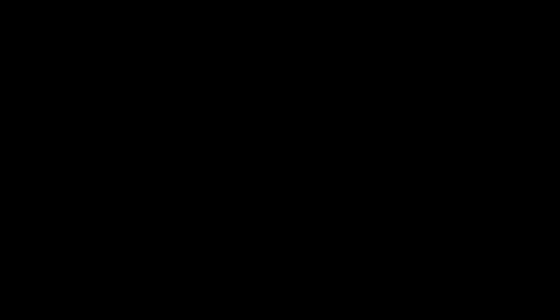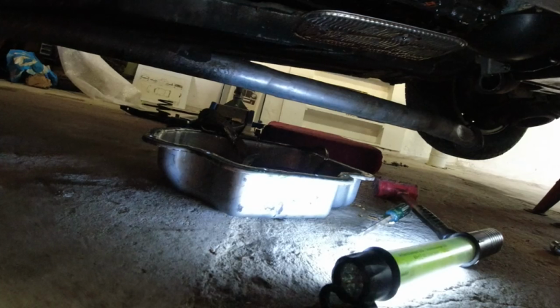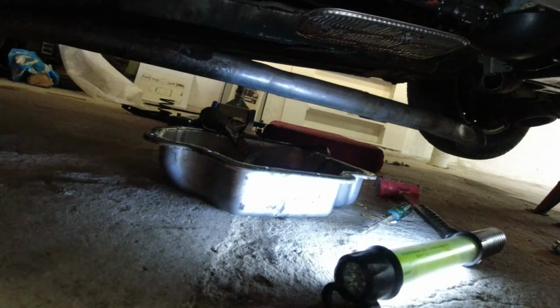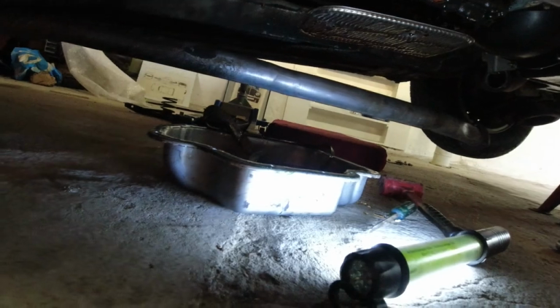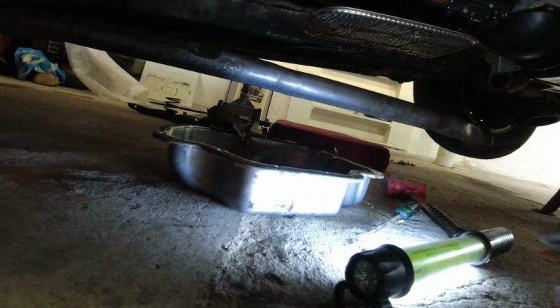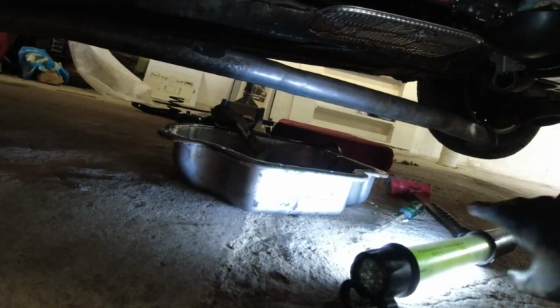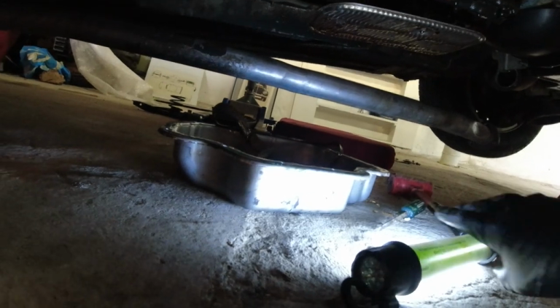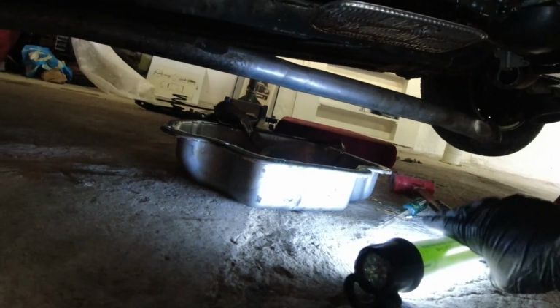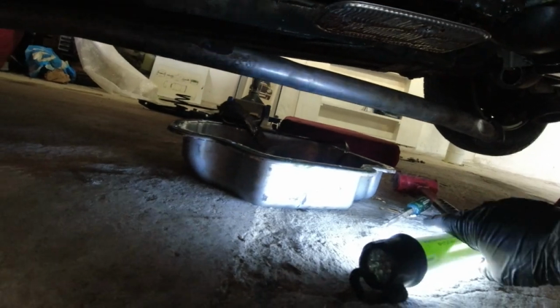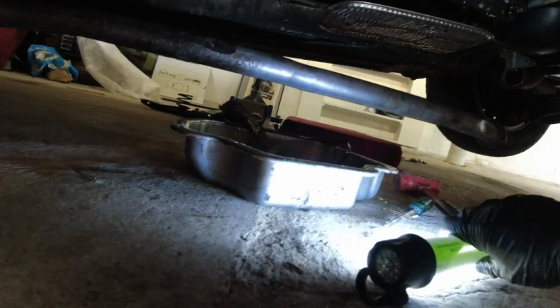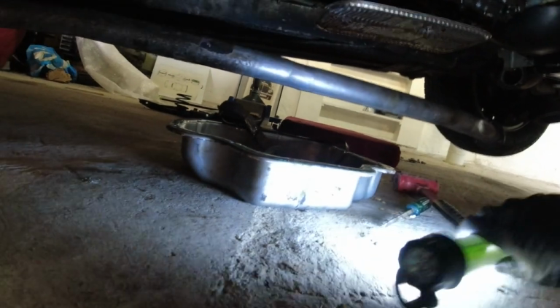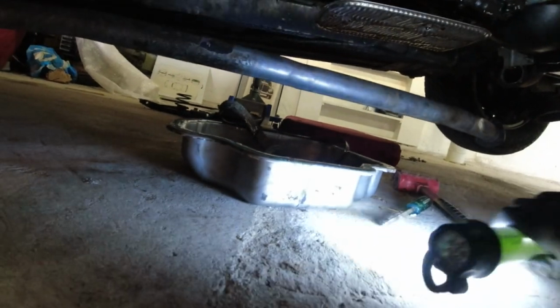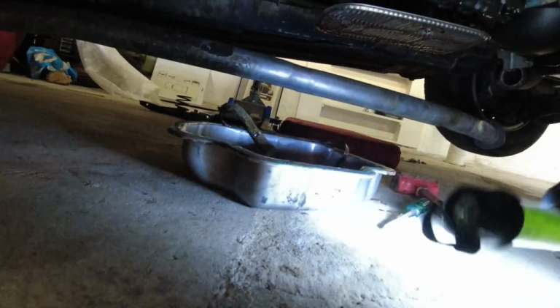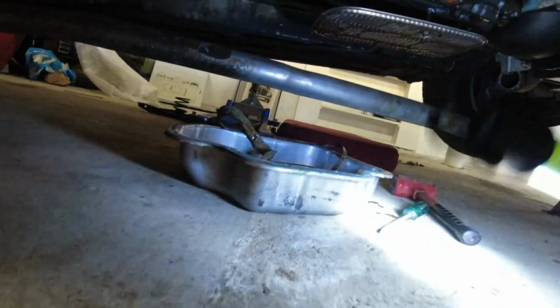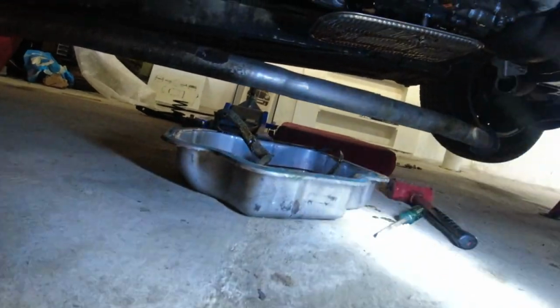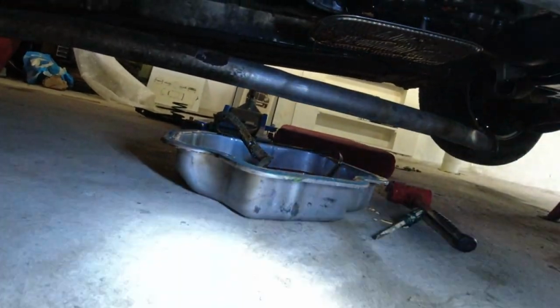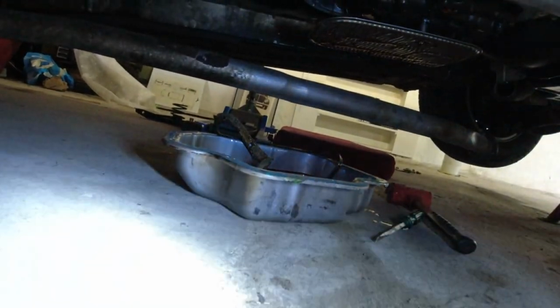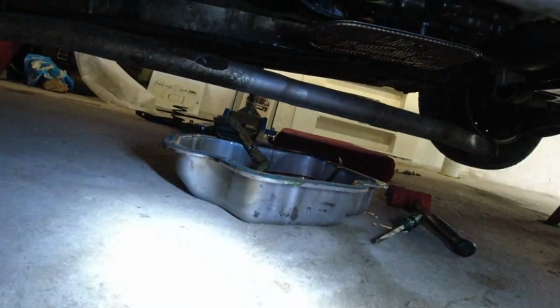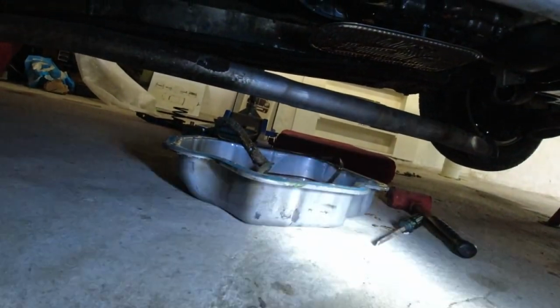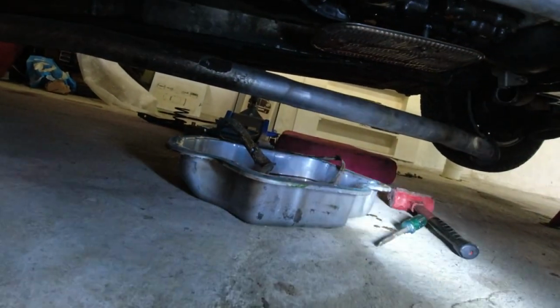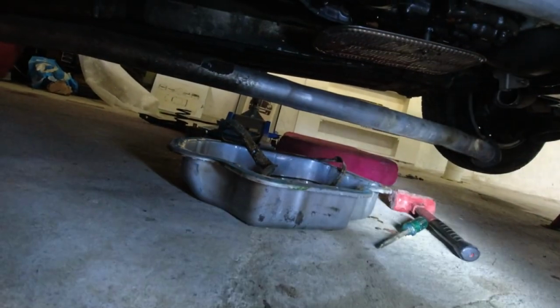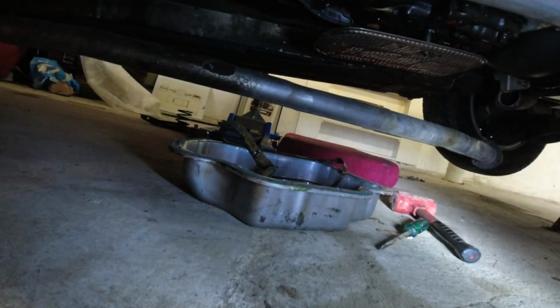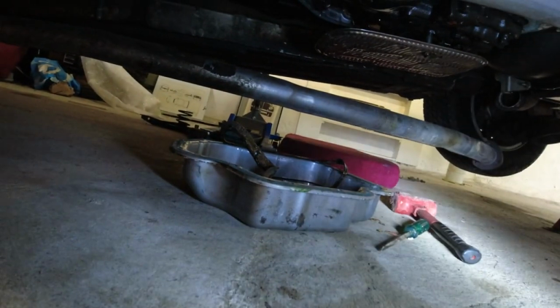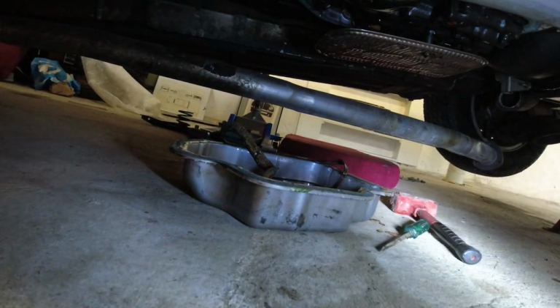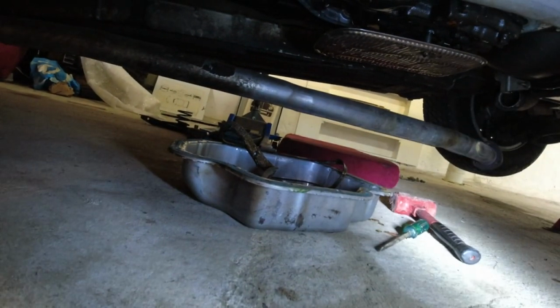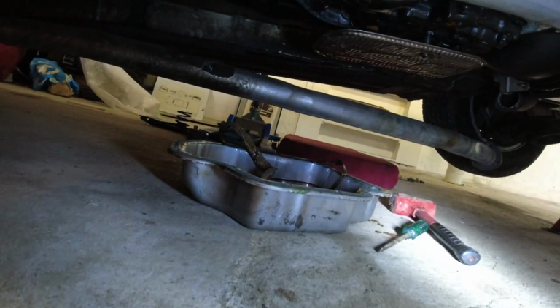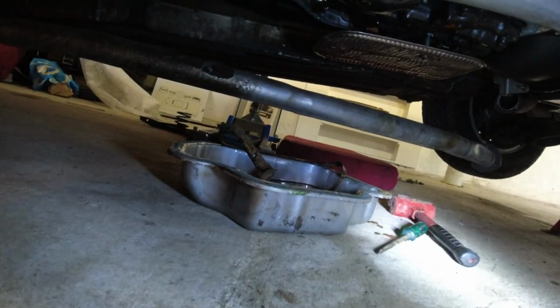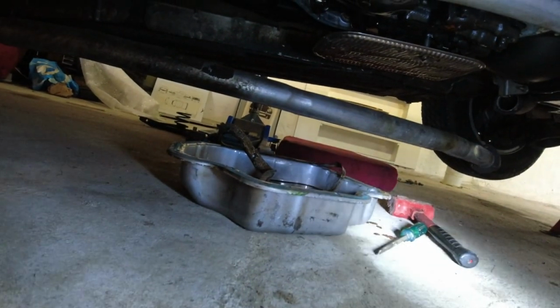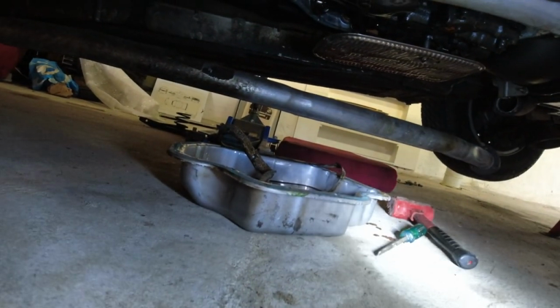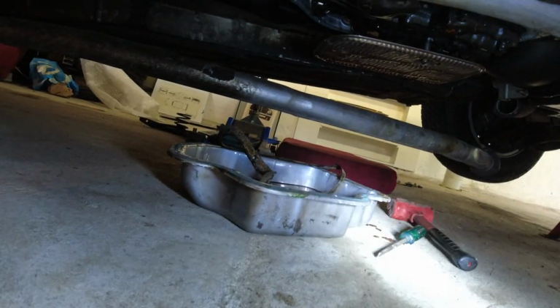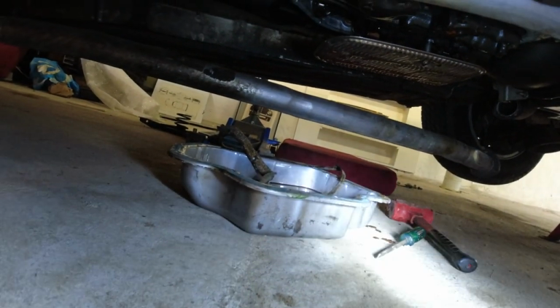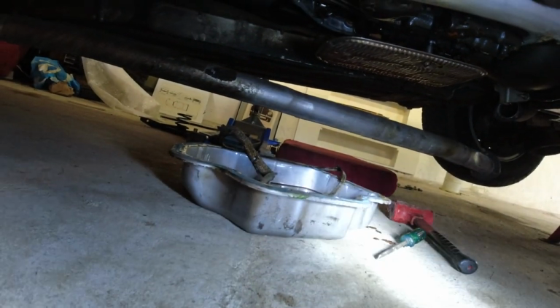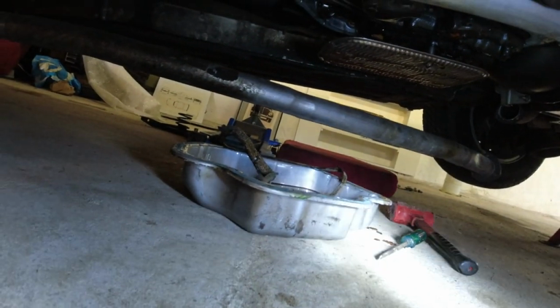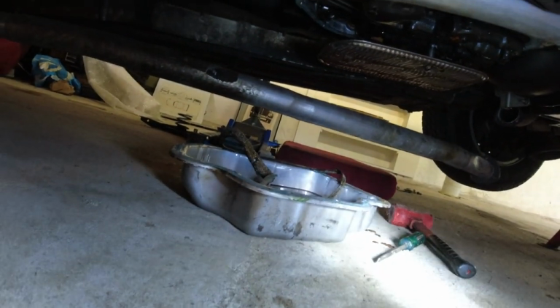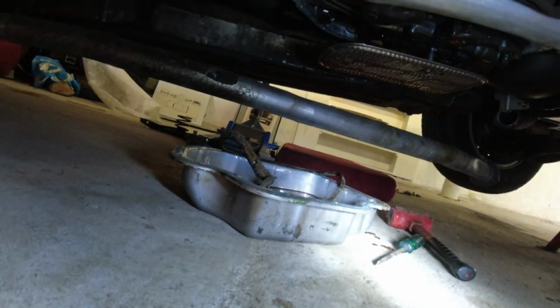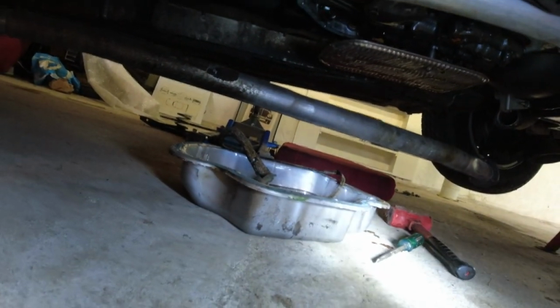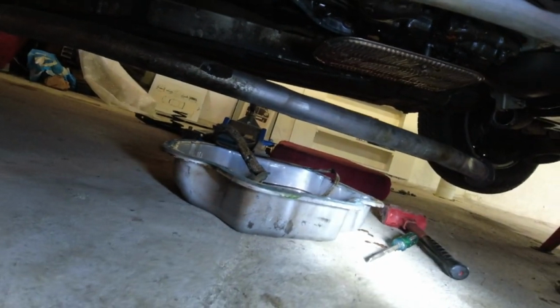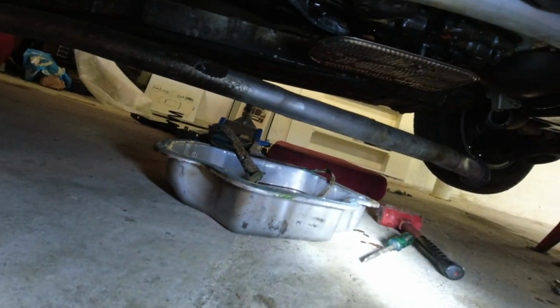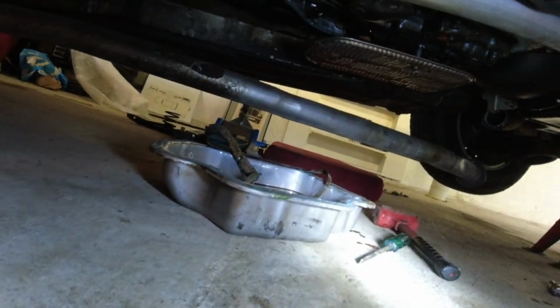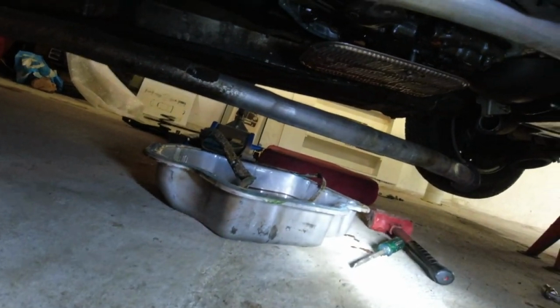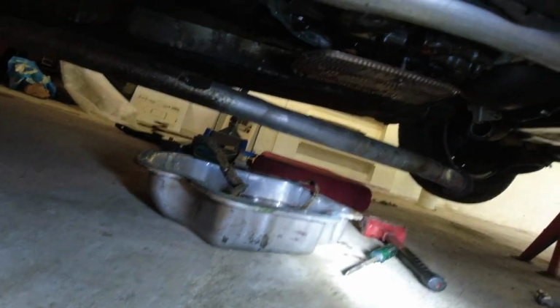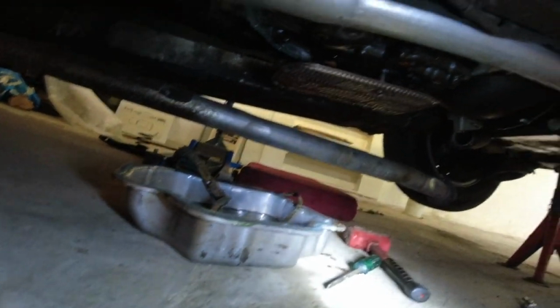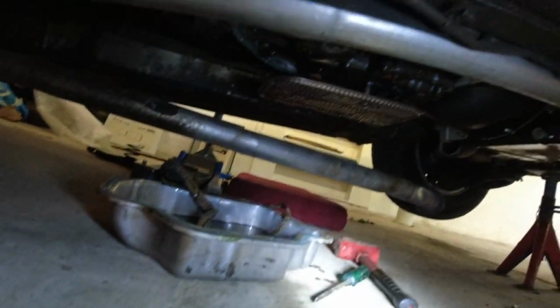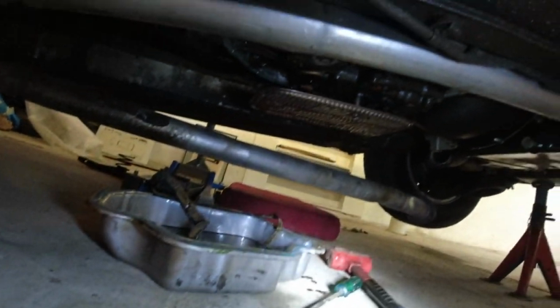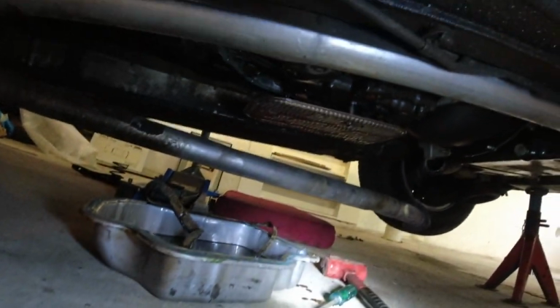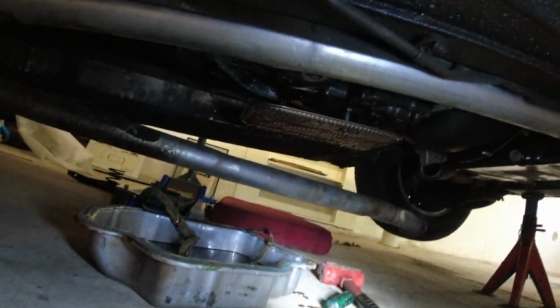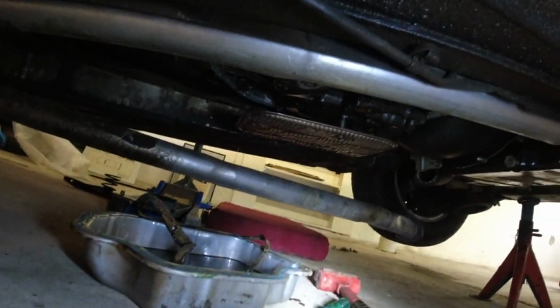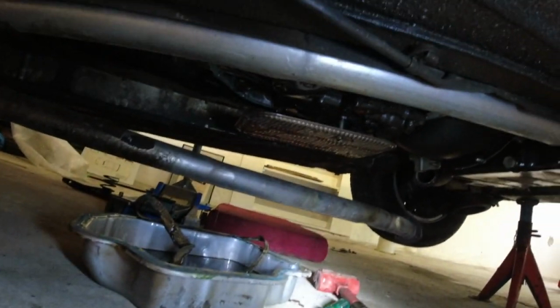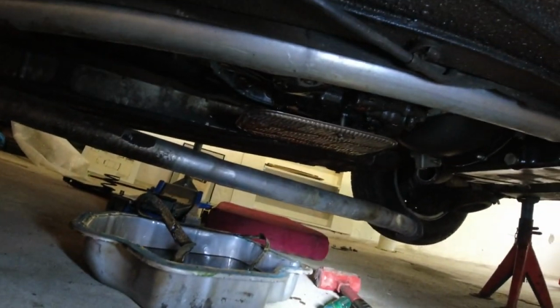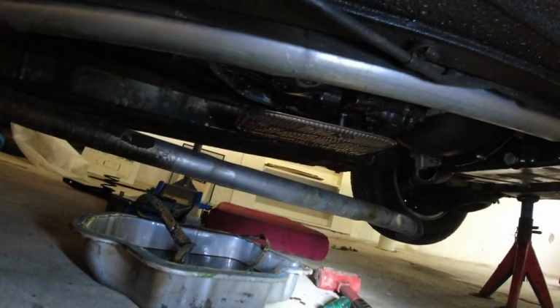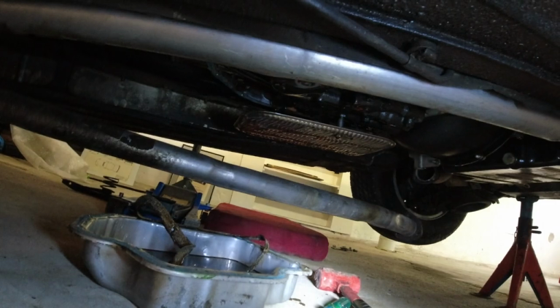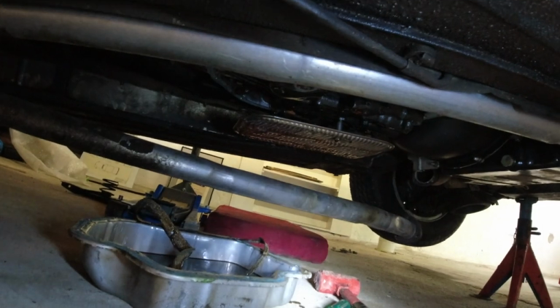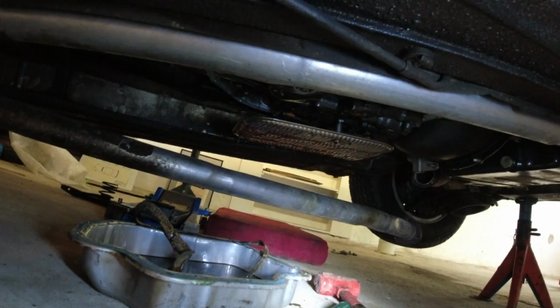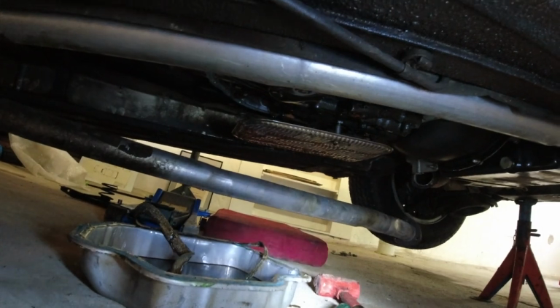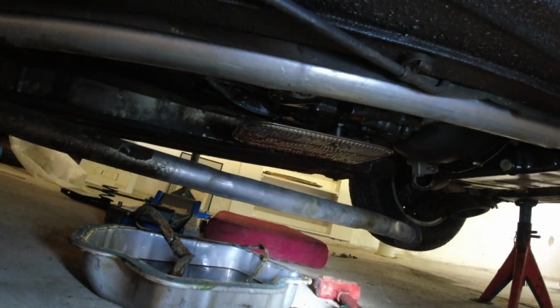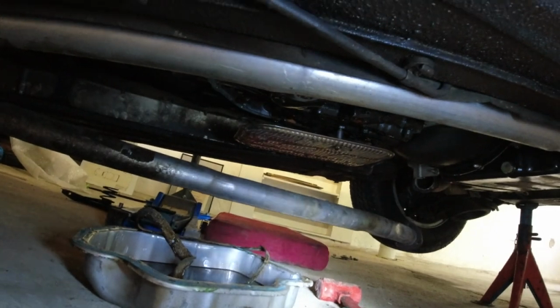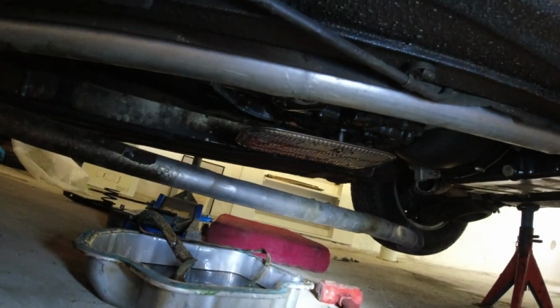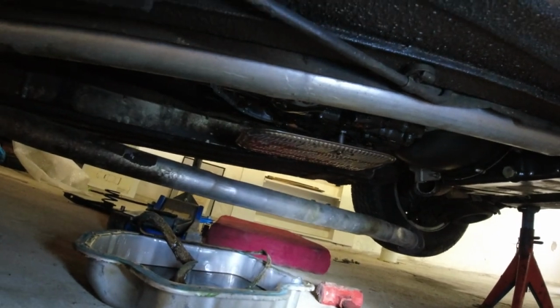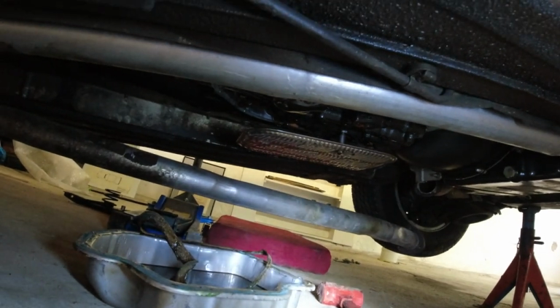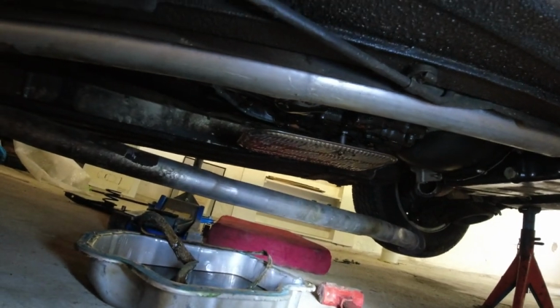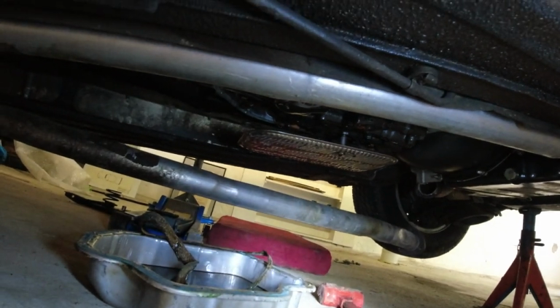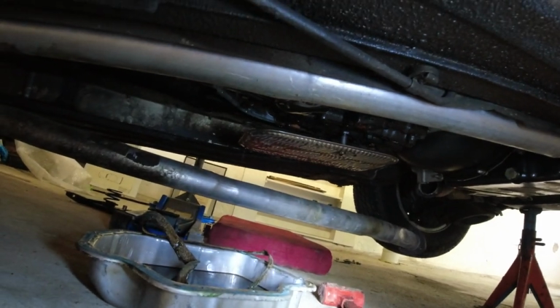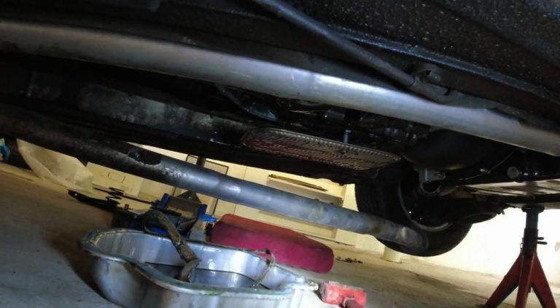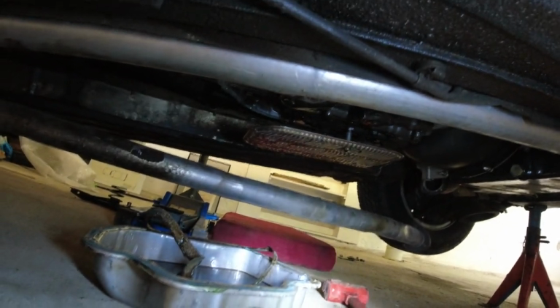The pan has dropped, but I just want to update you guys. I'm really proud of myself — I haven't spilled a single drop.